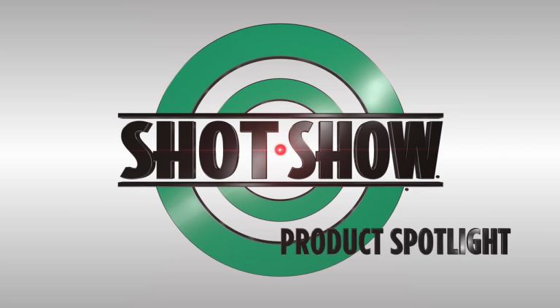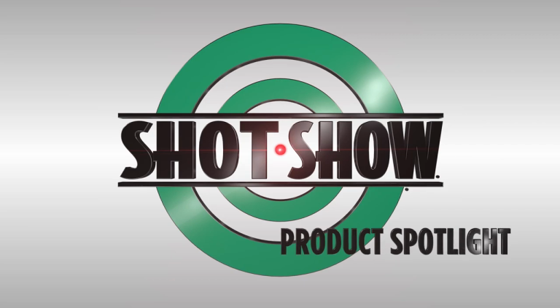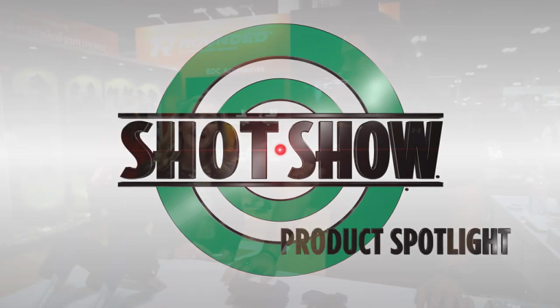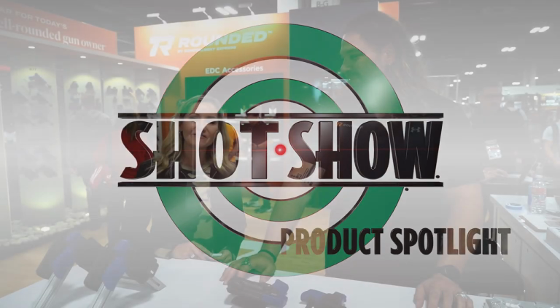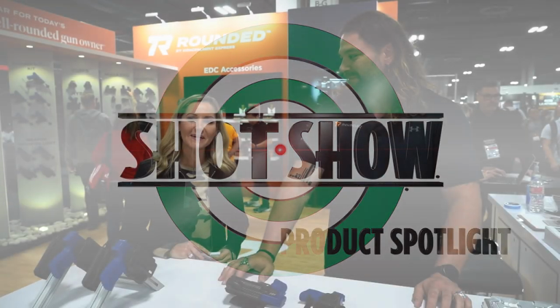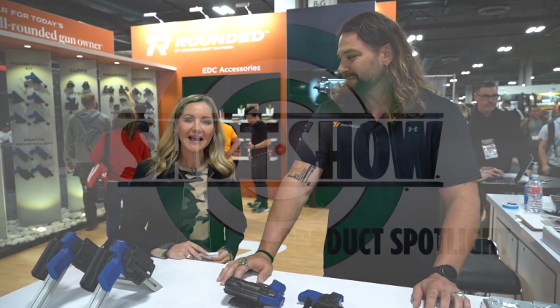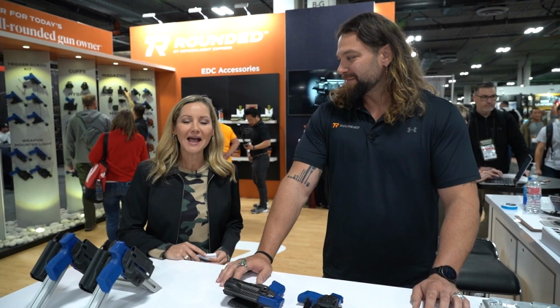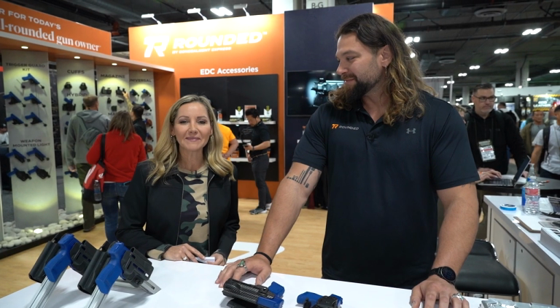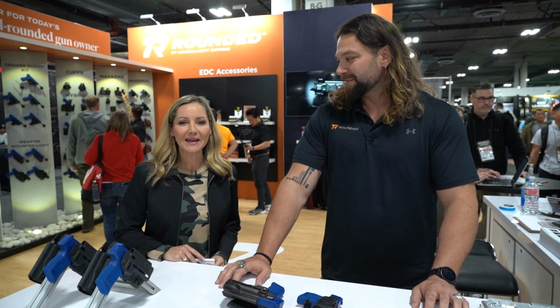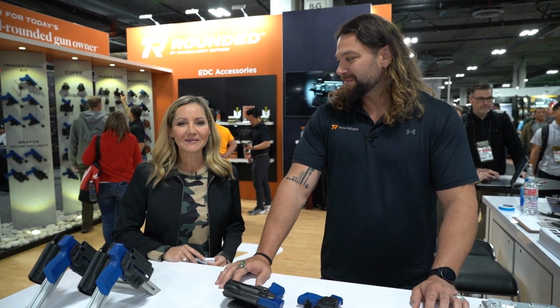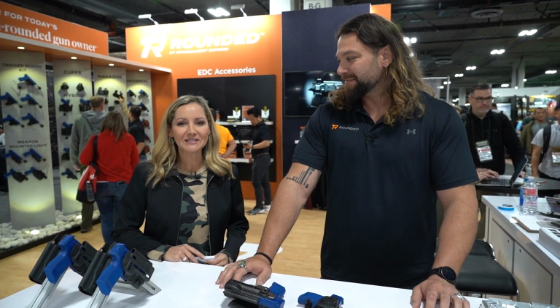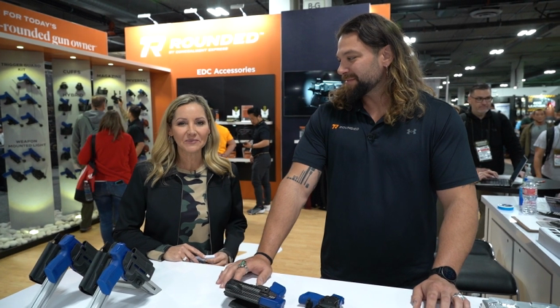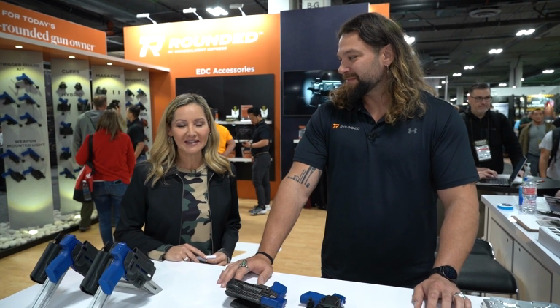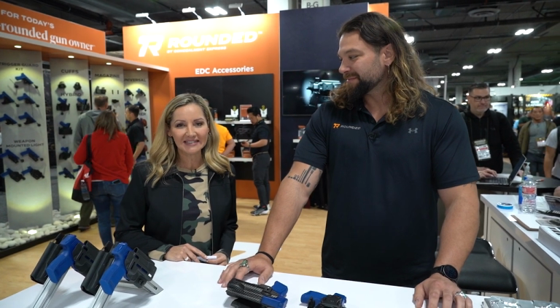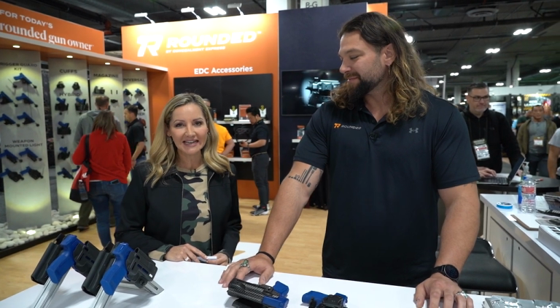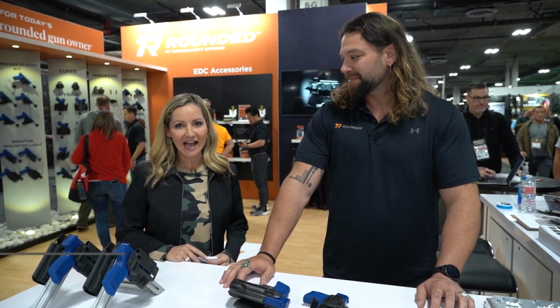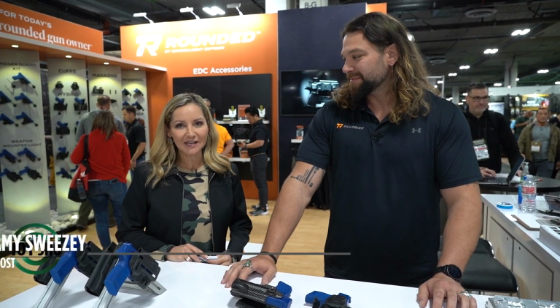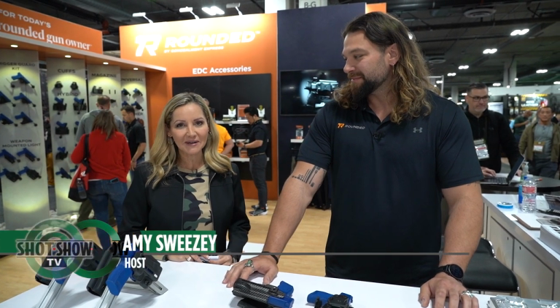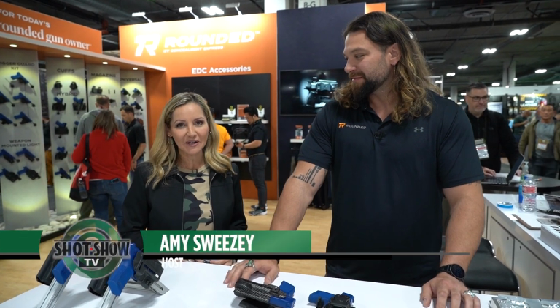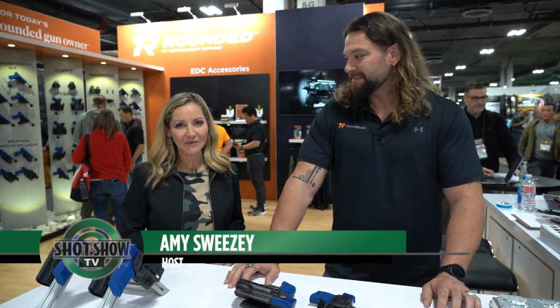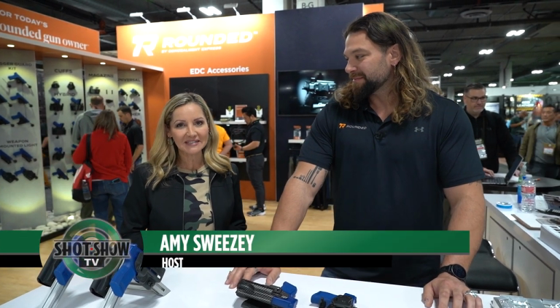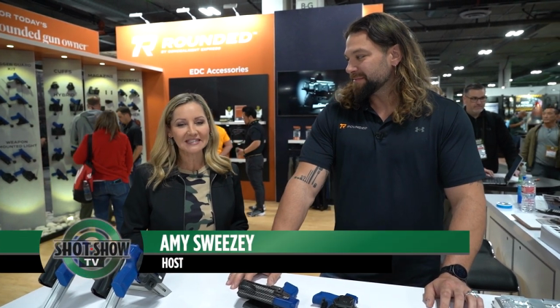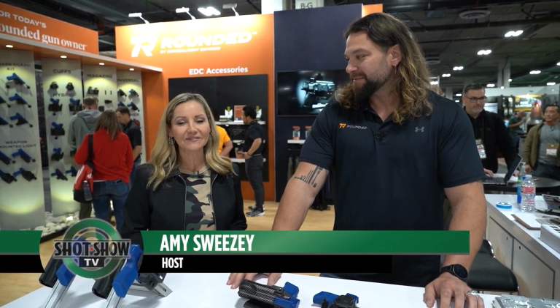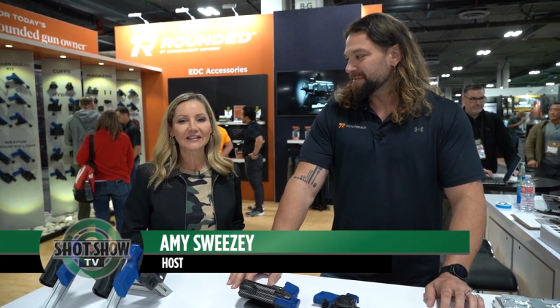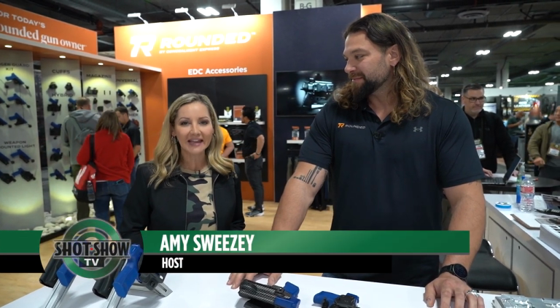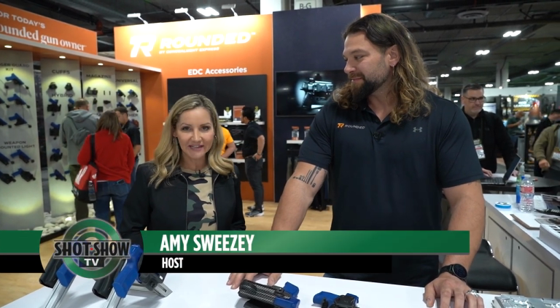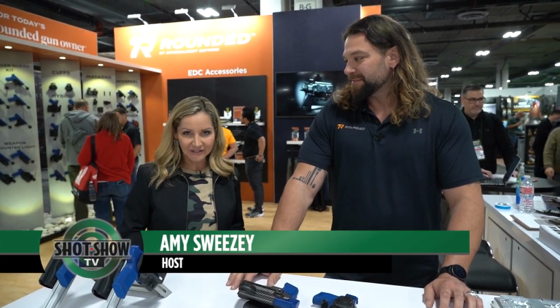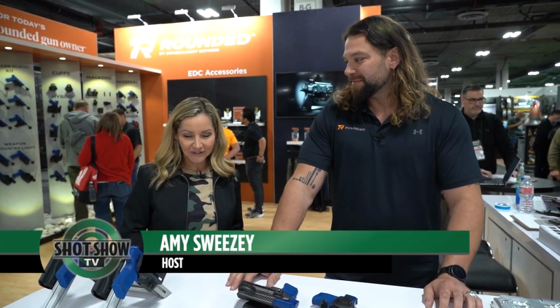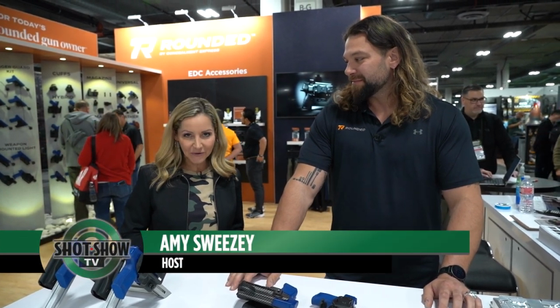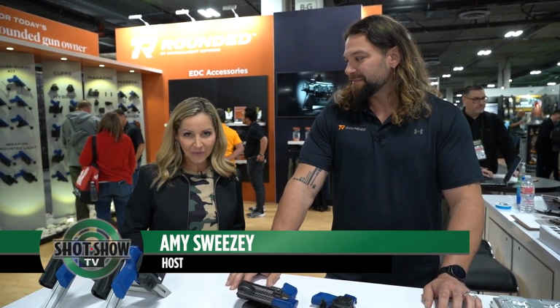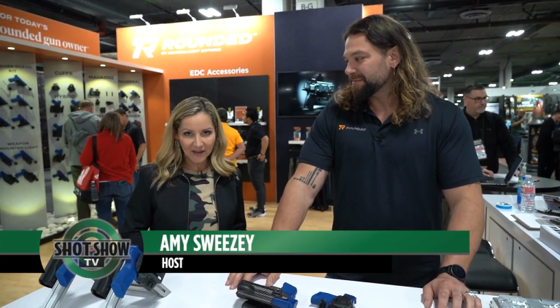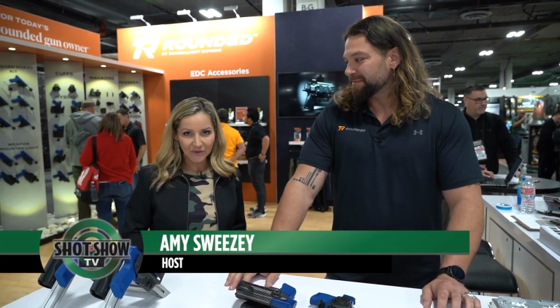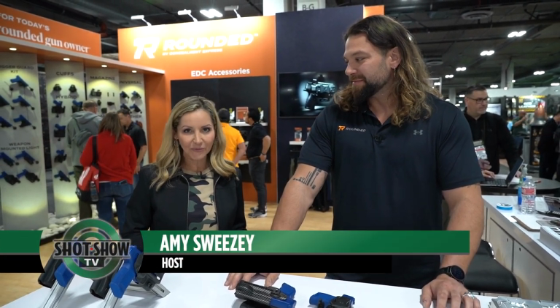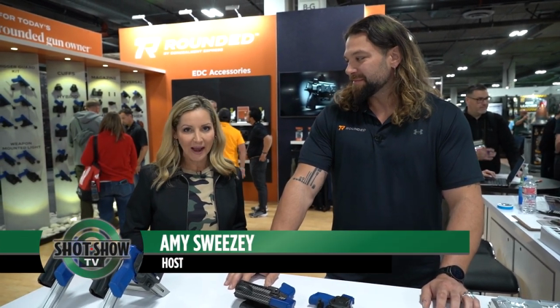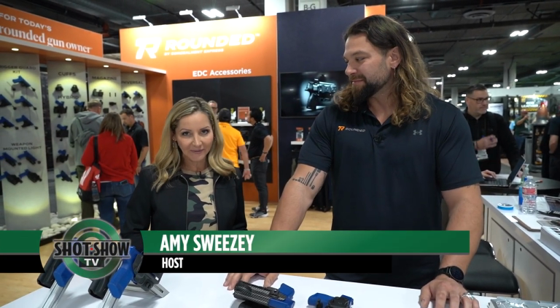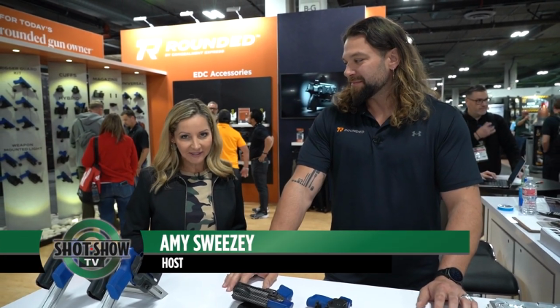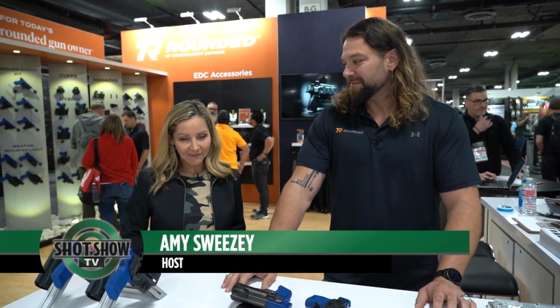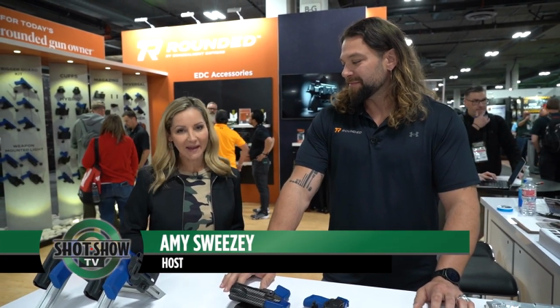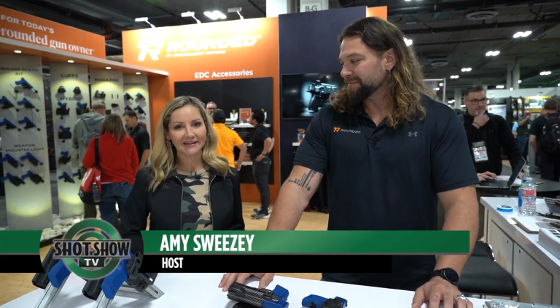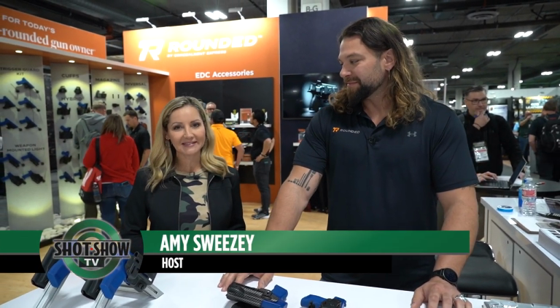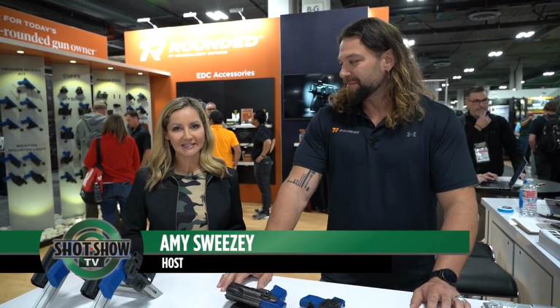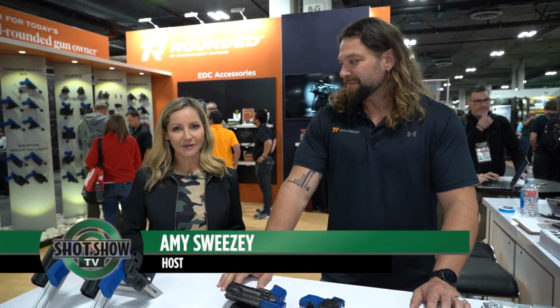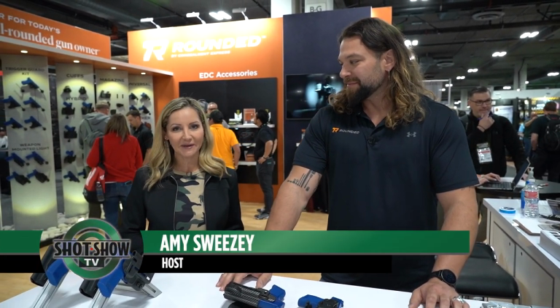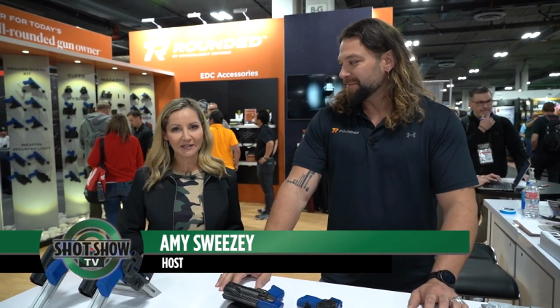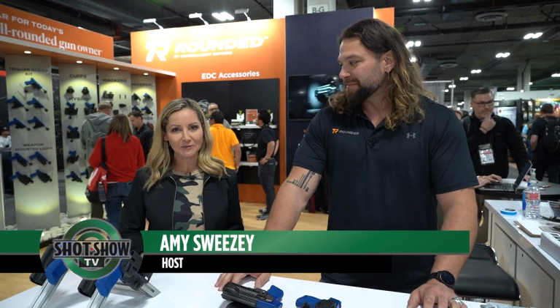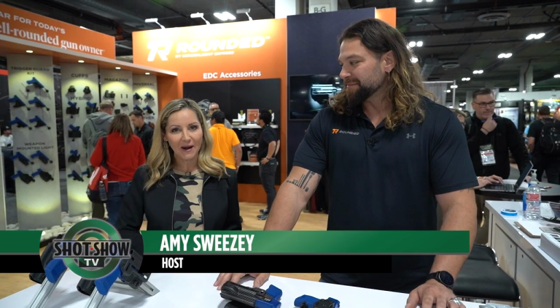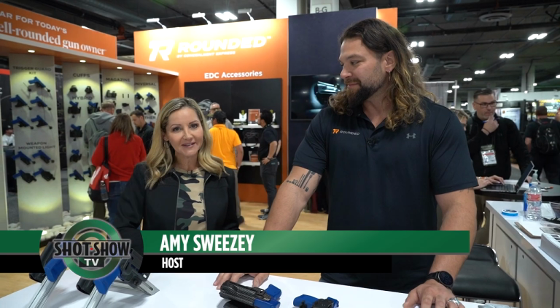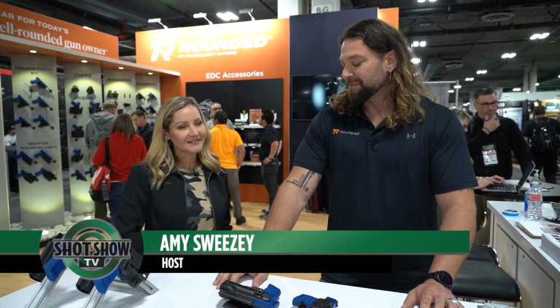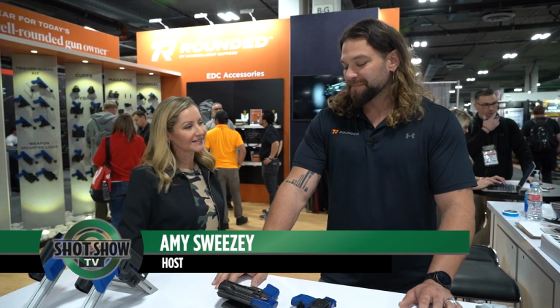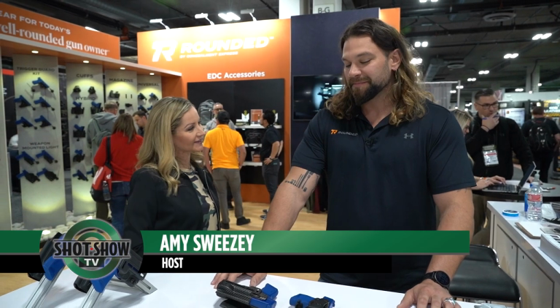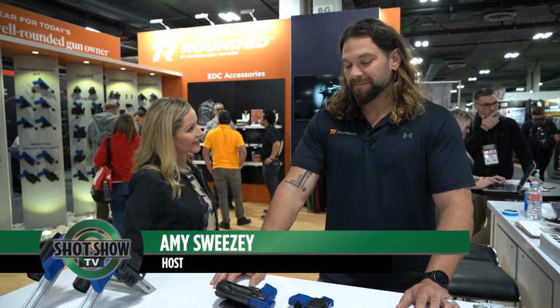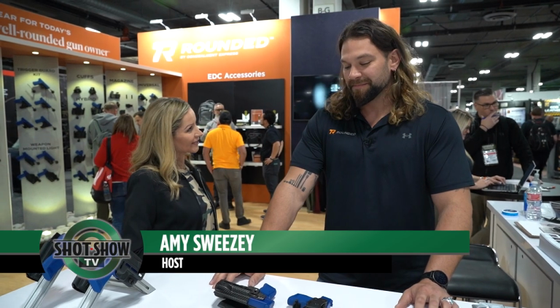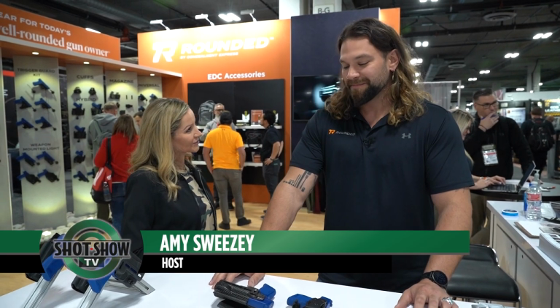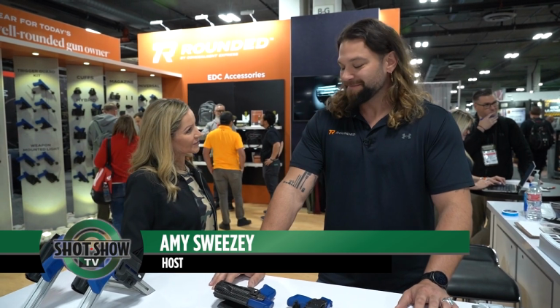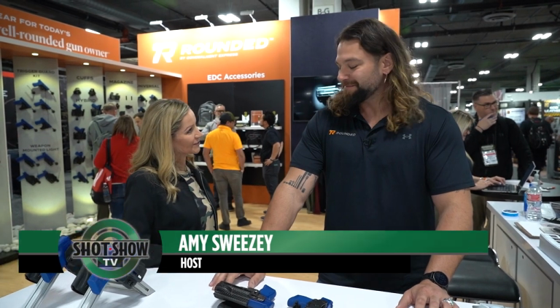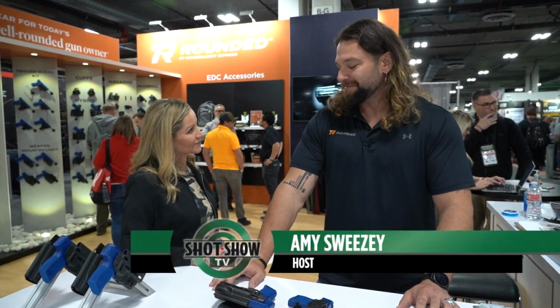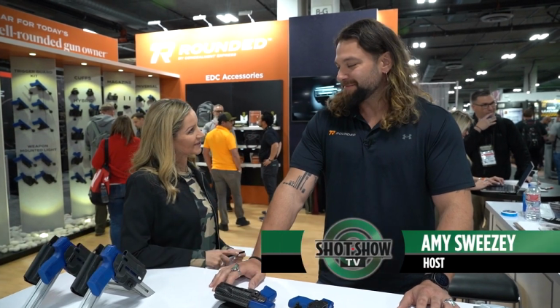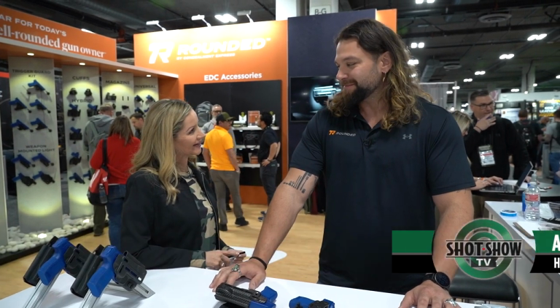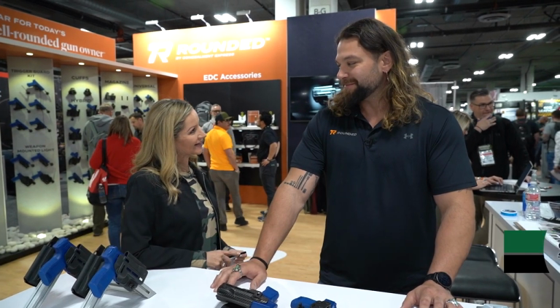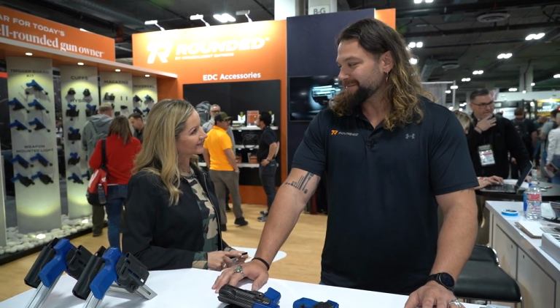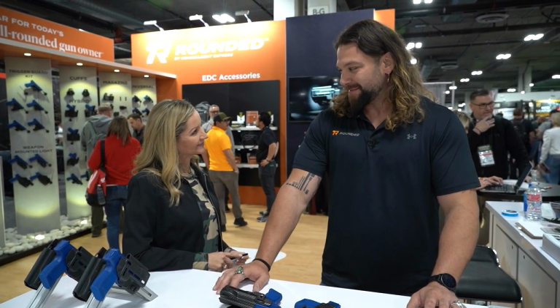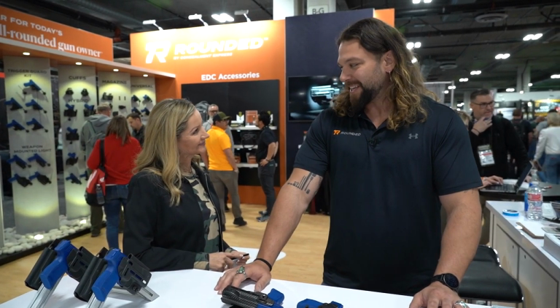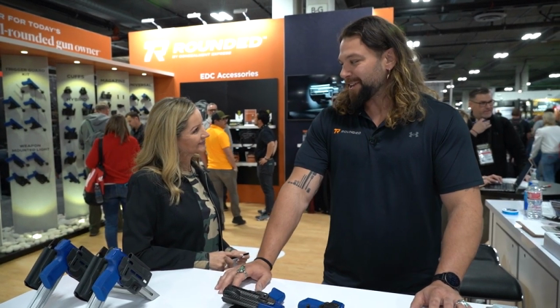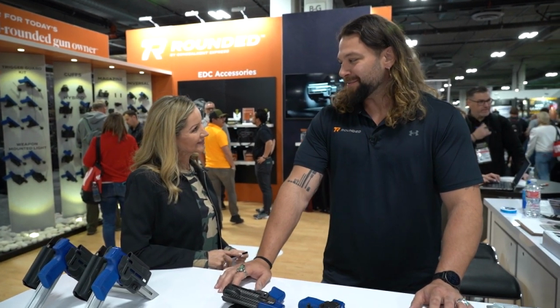Hi, everybody. I'm Amy Sweezy. I am here with Steven Lazer with Rounded by Concealment Express. Steven, thank you so much for being here. Thank you.